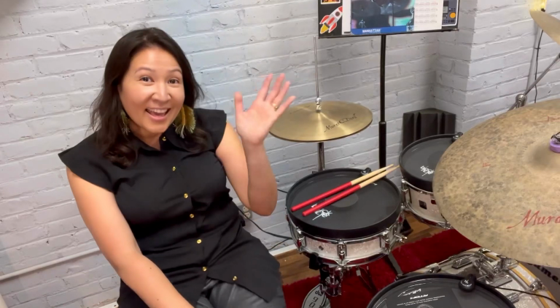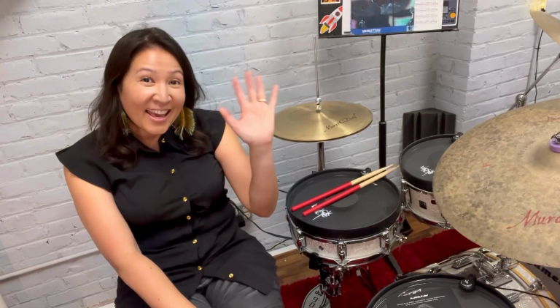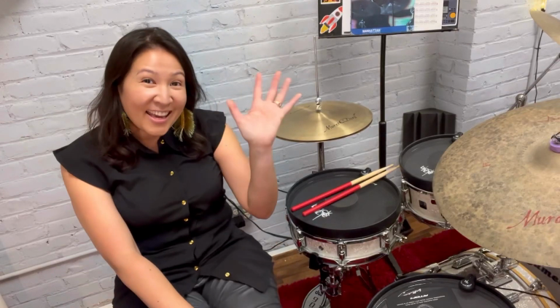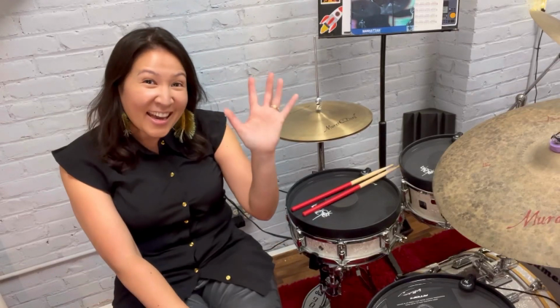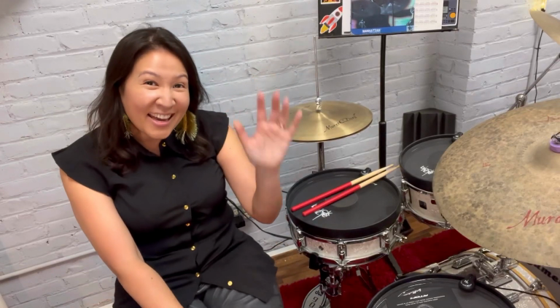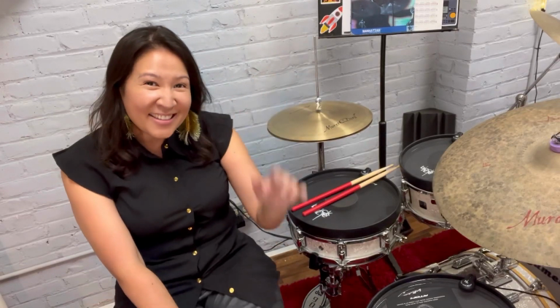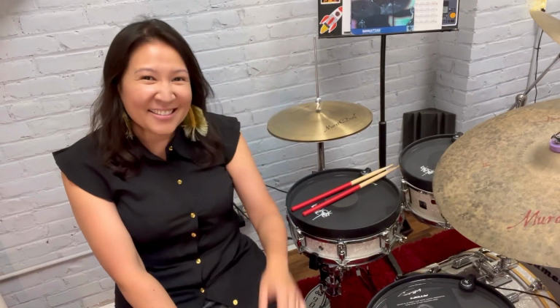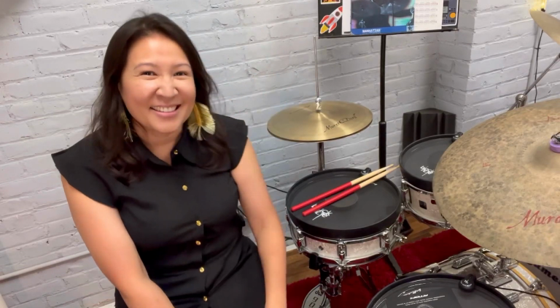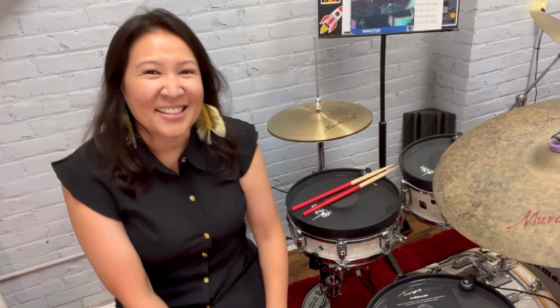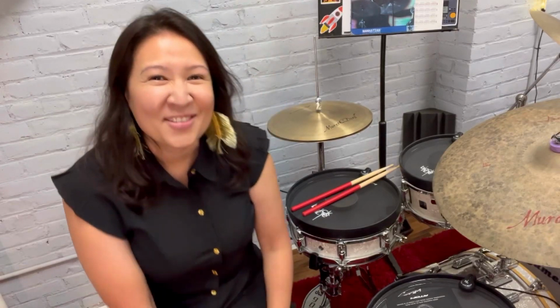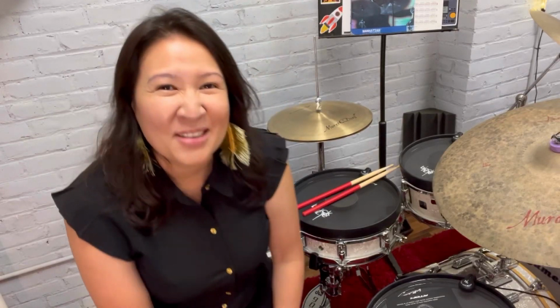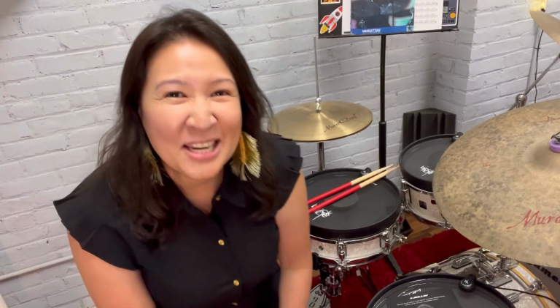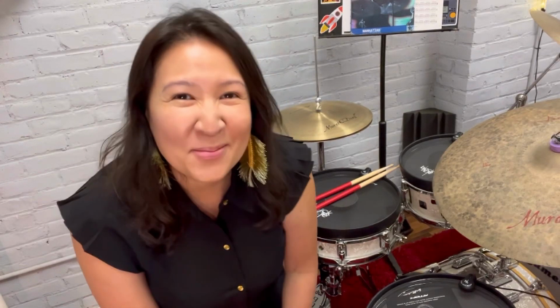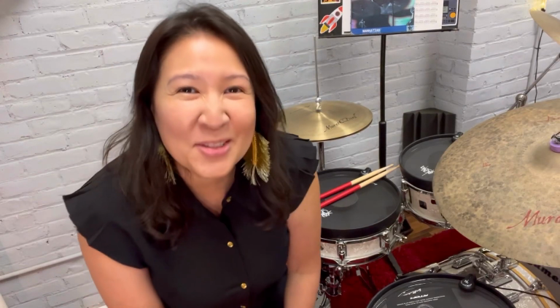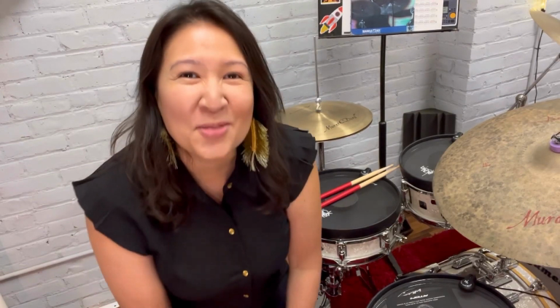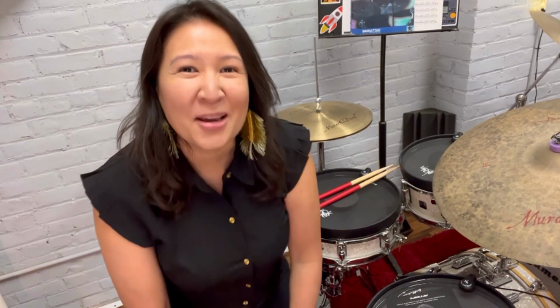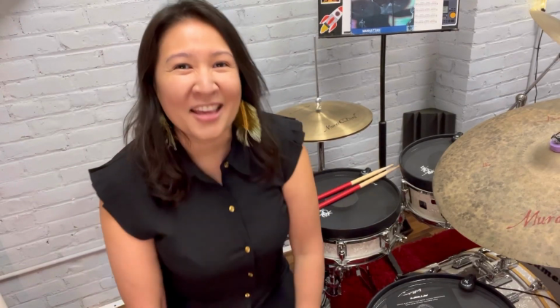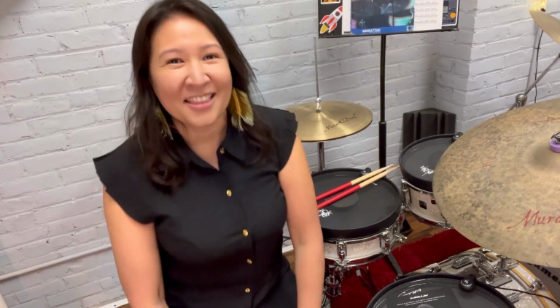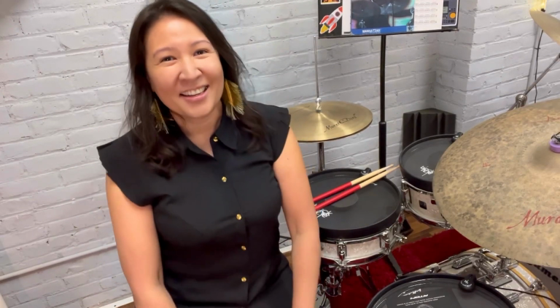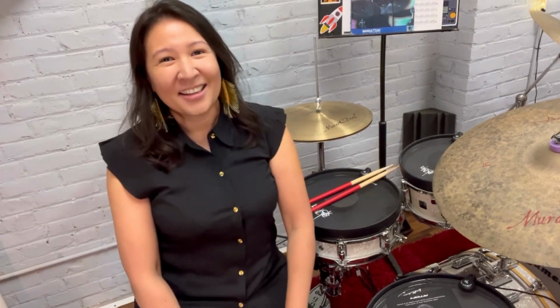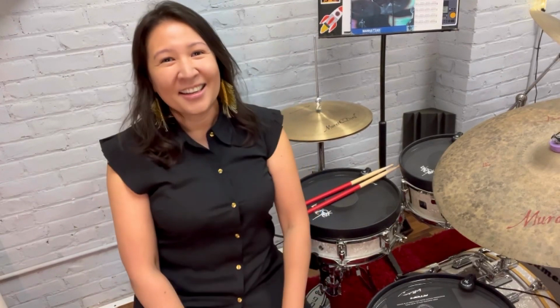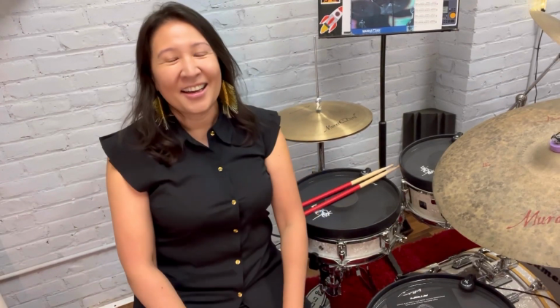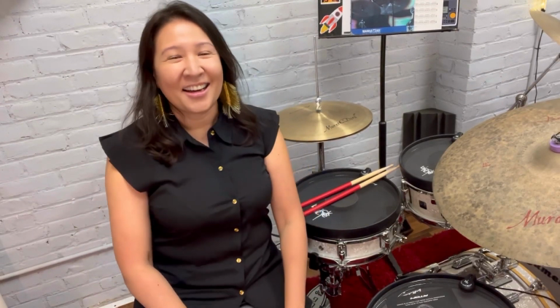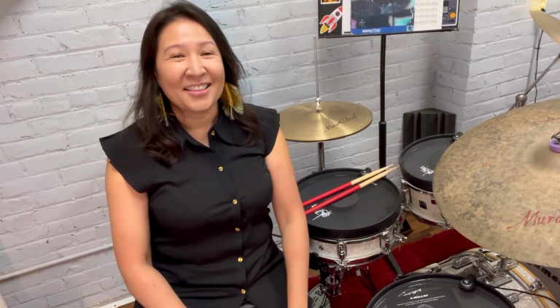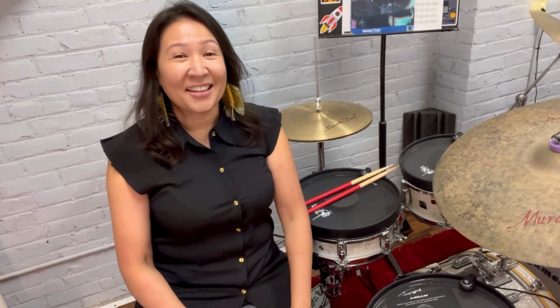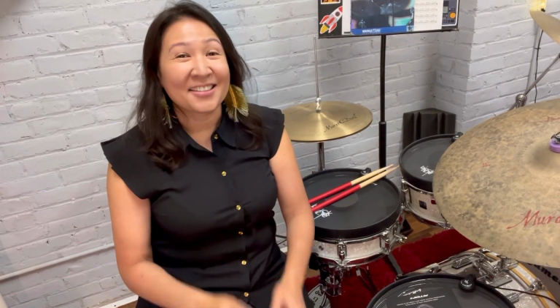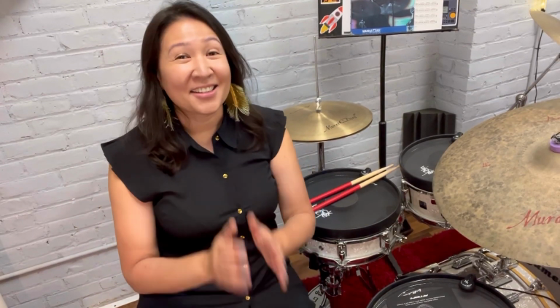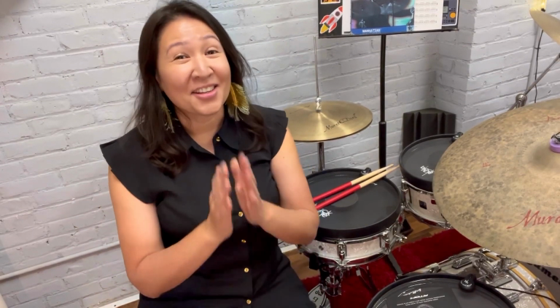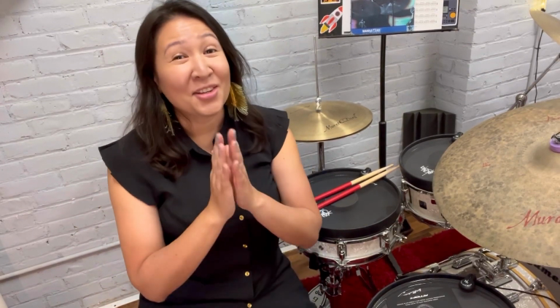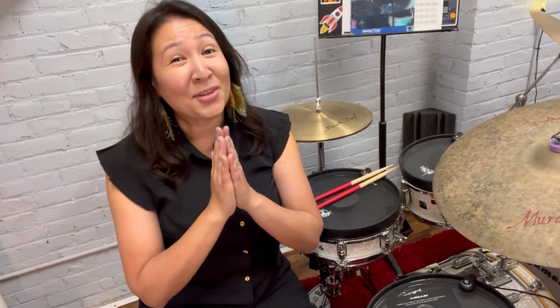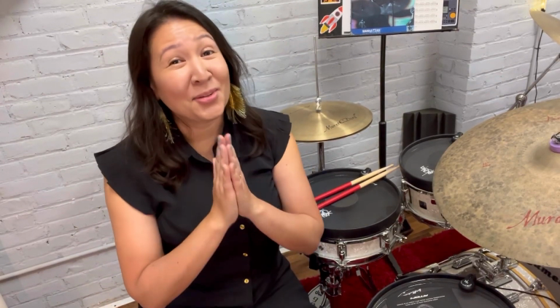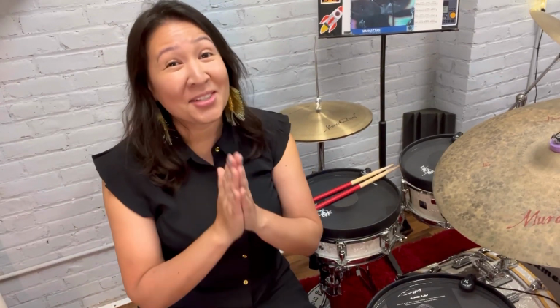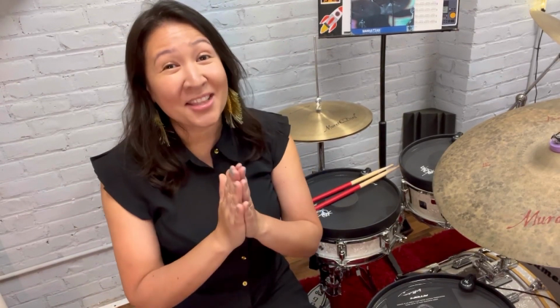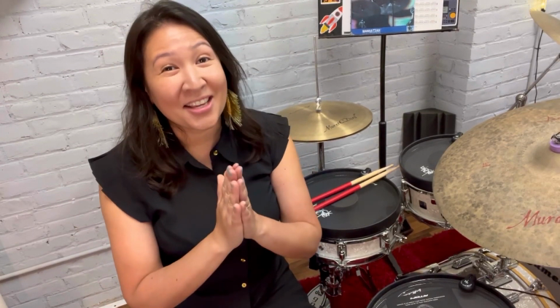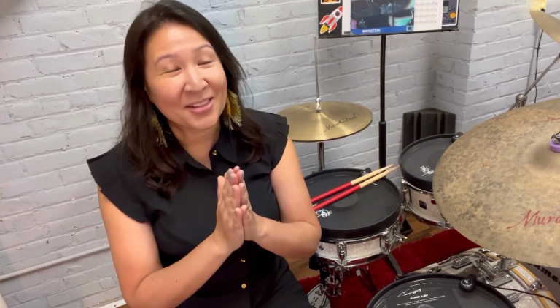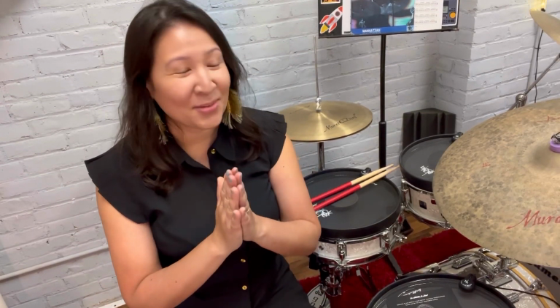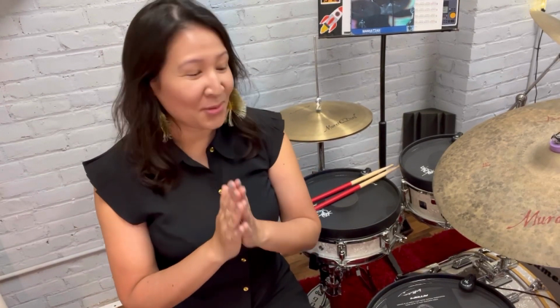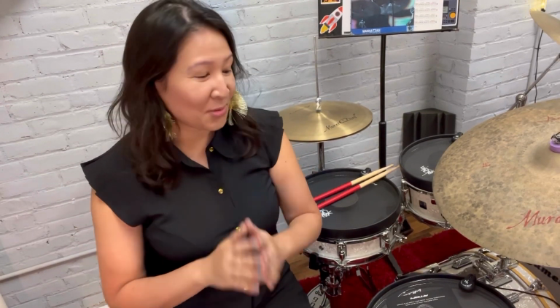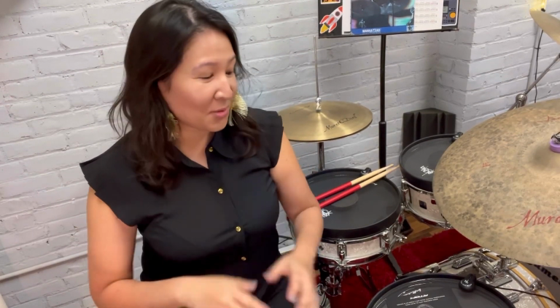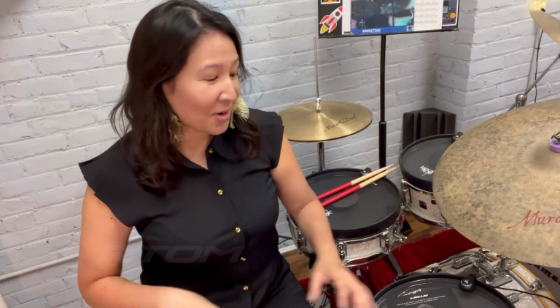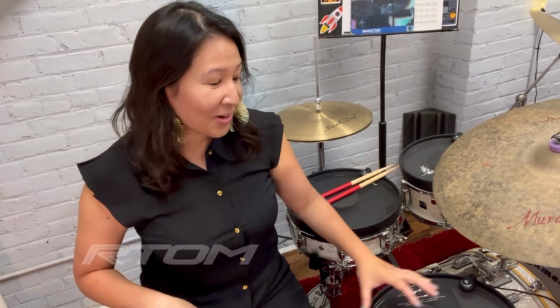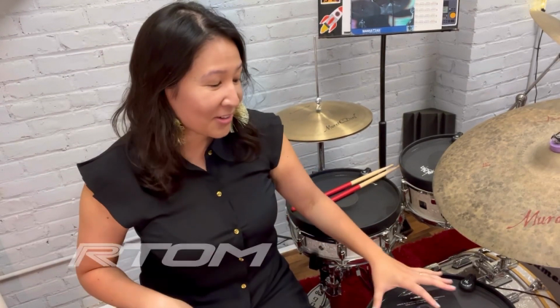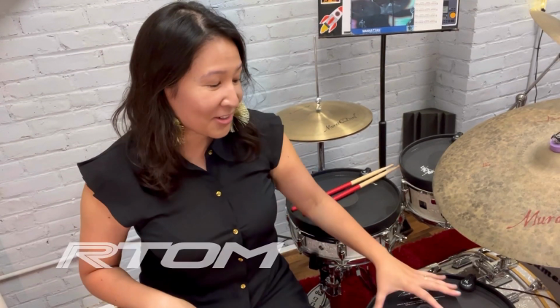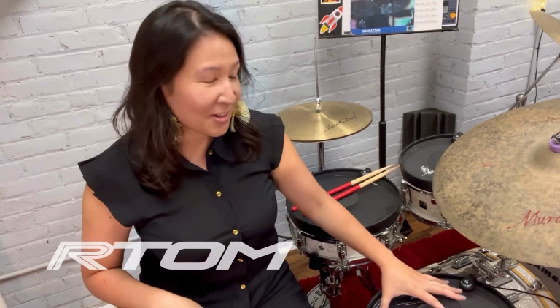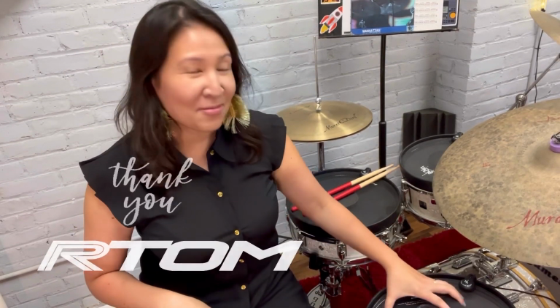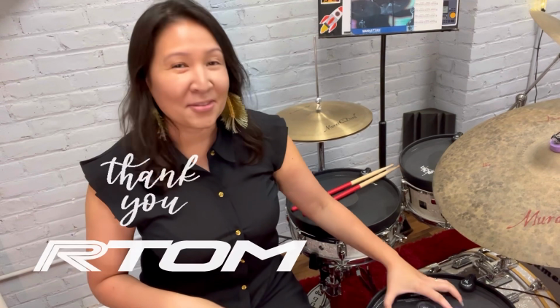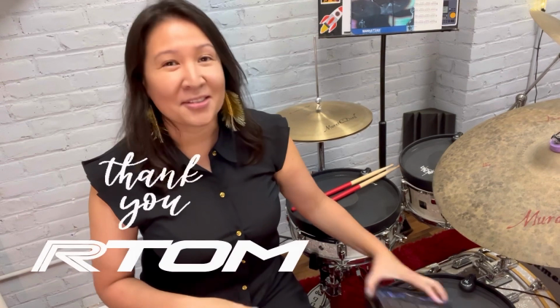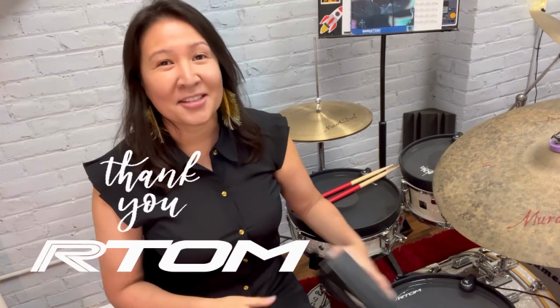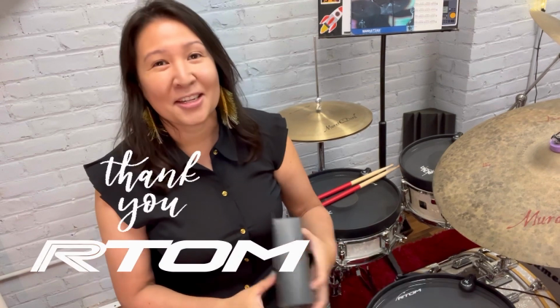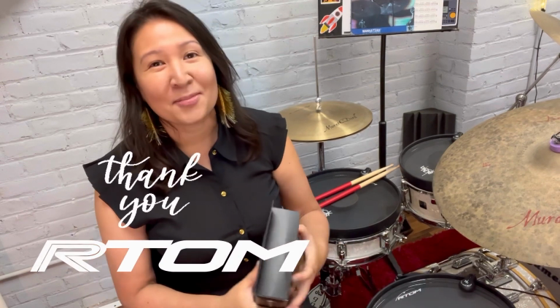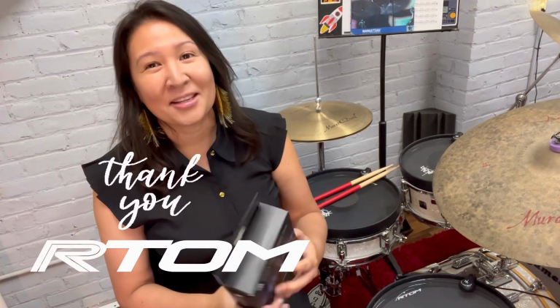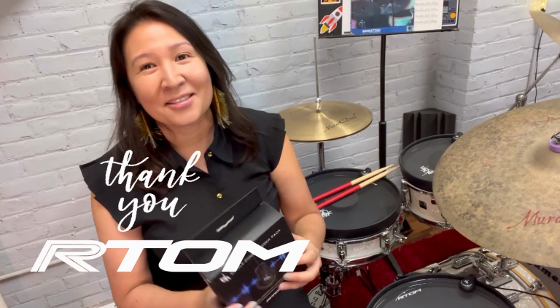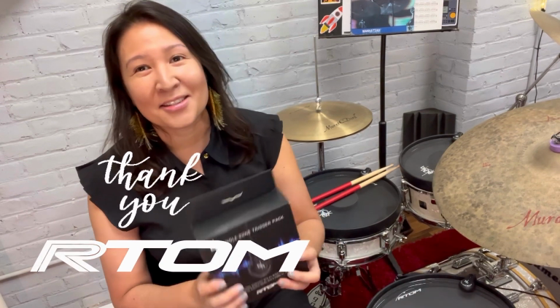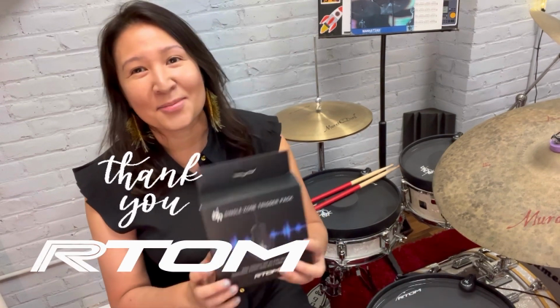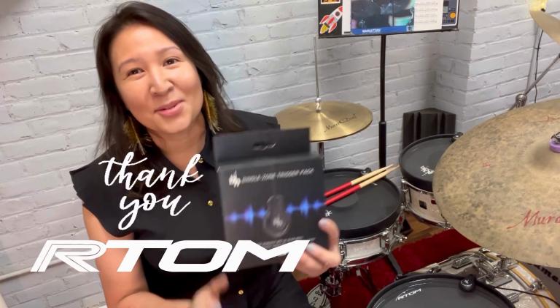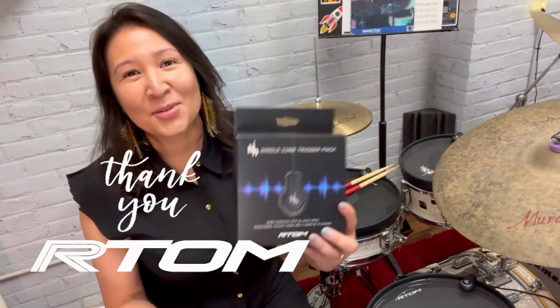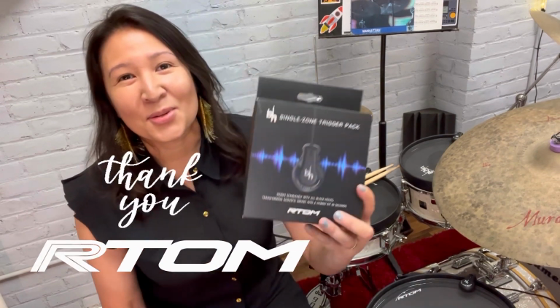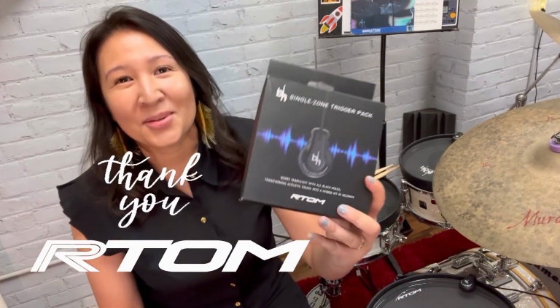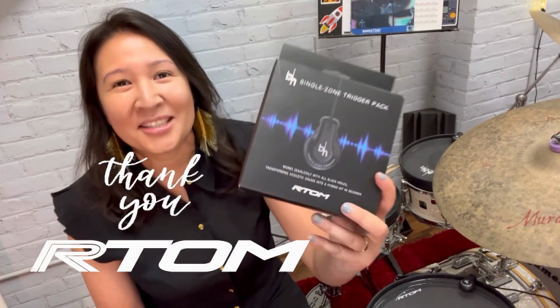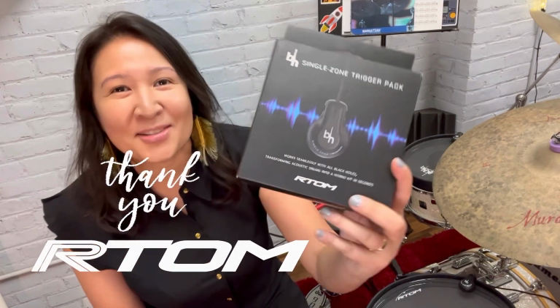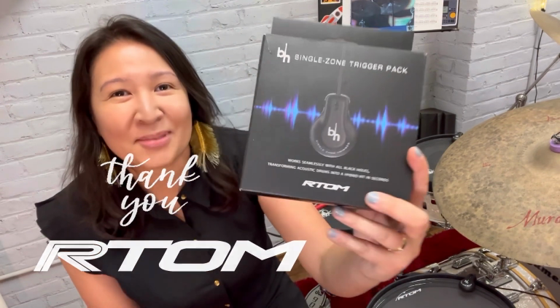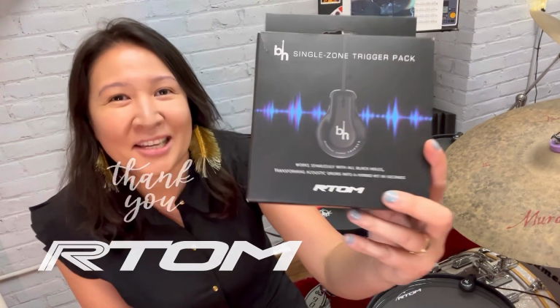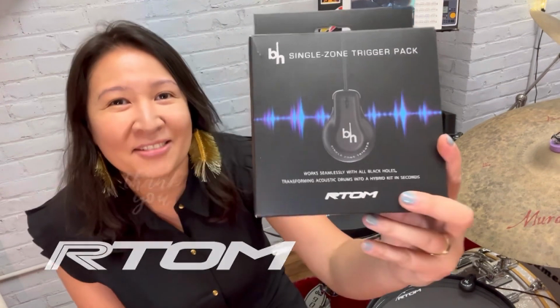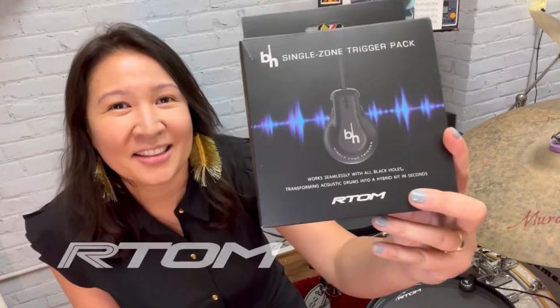Hey guys! My name's Jo Beth. I'd like to send a huge thank you to R-Tom for sending me some new toys to play with.